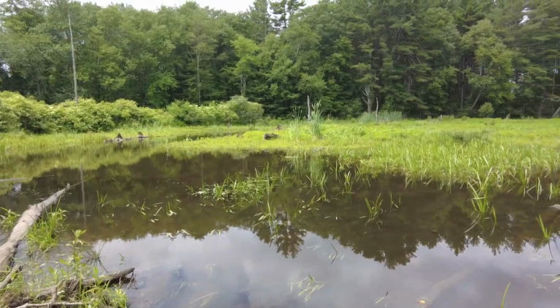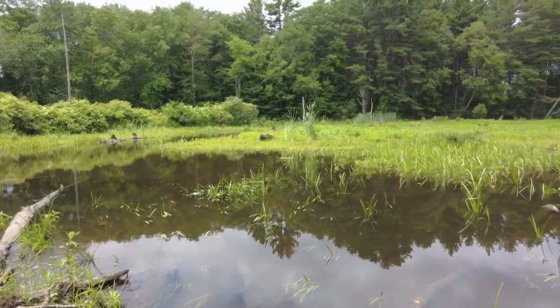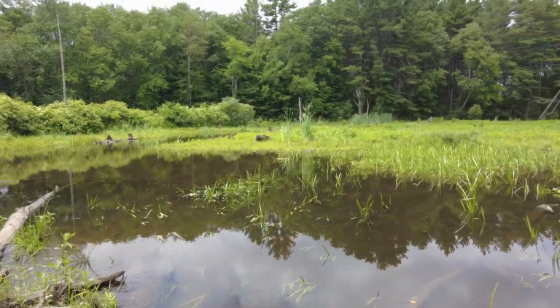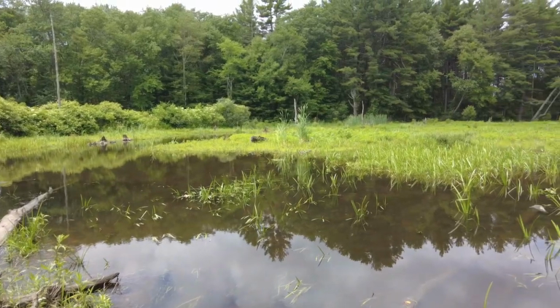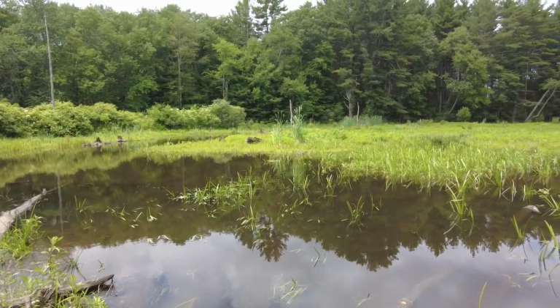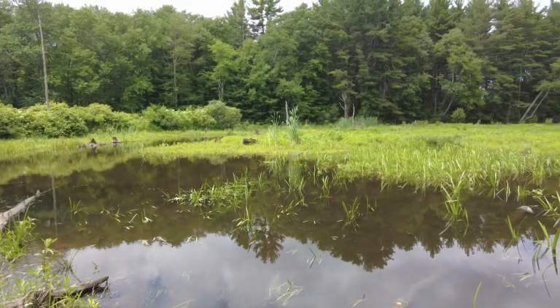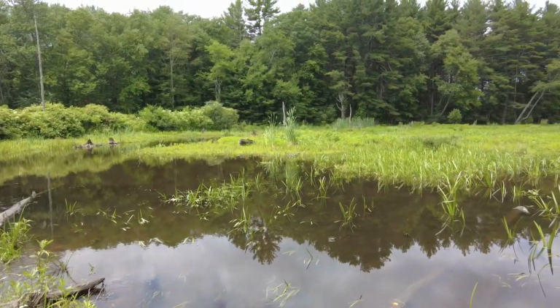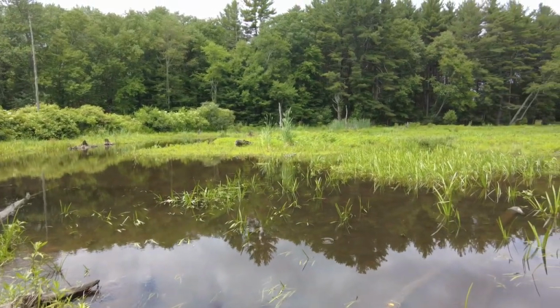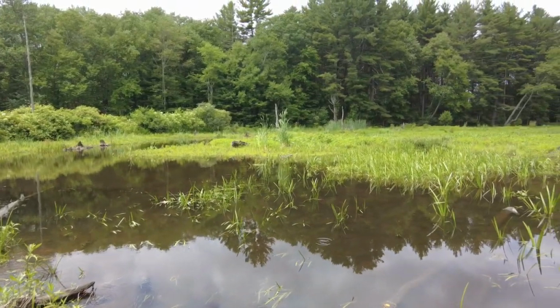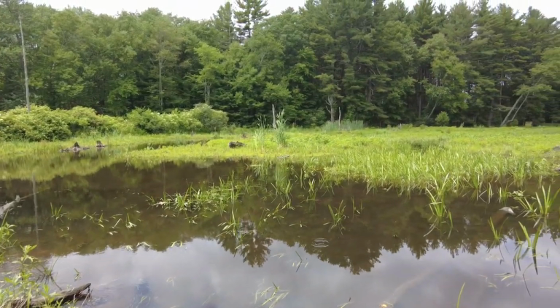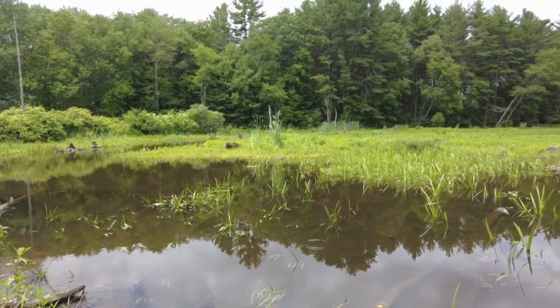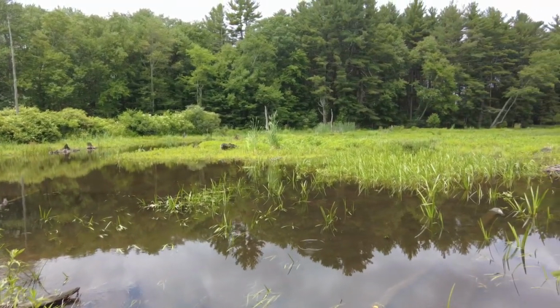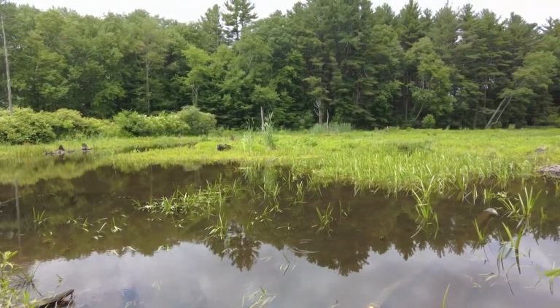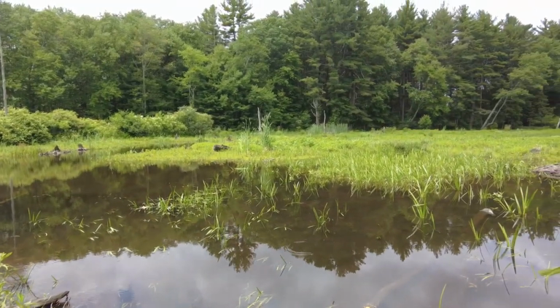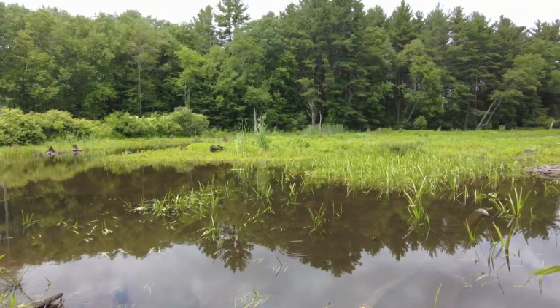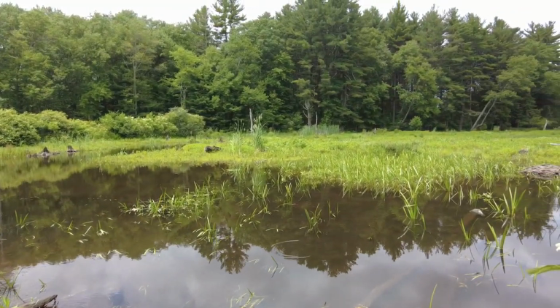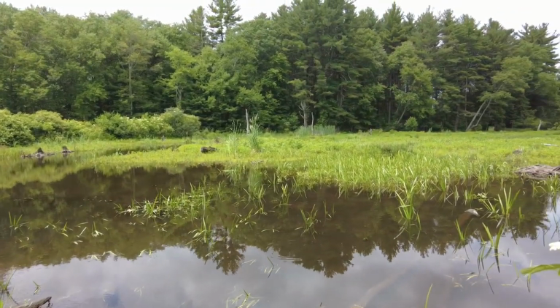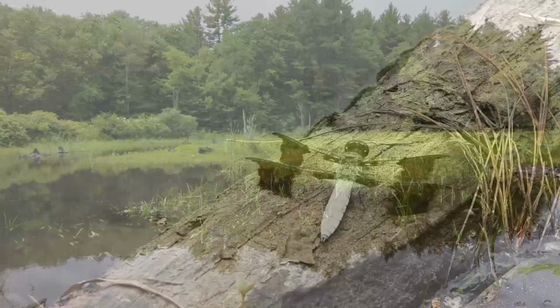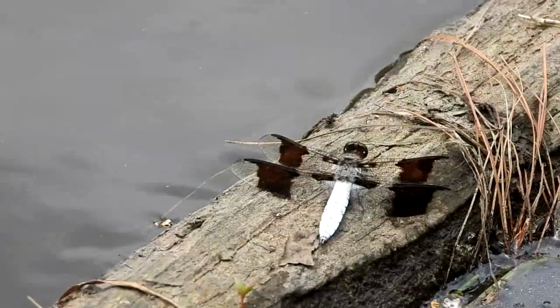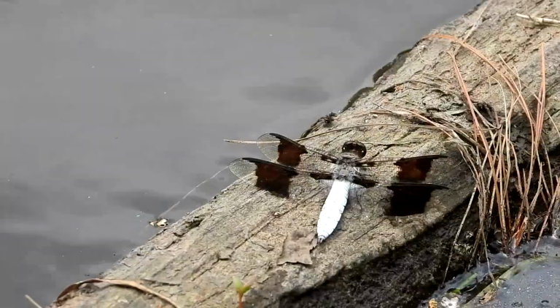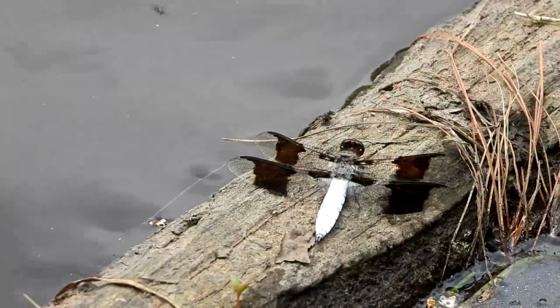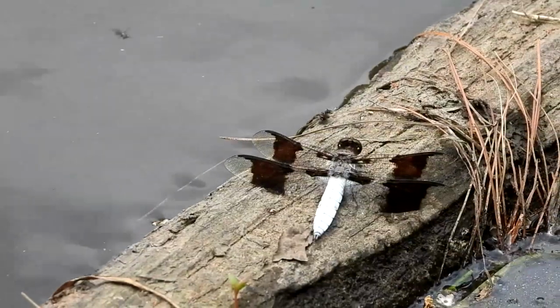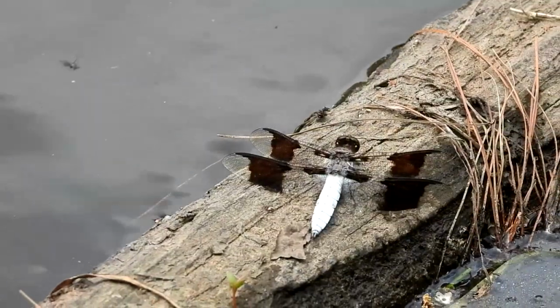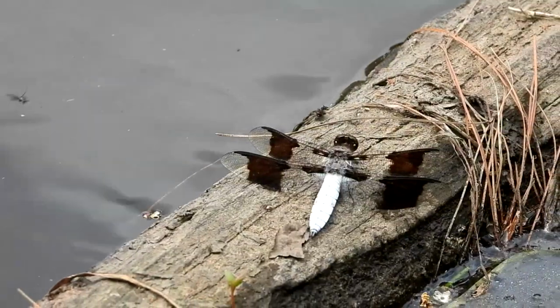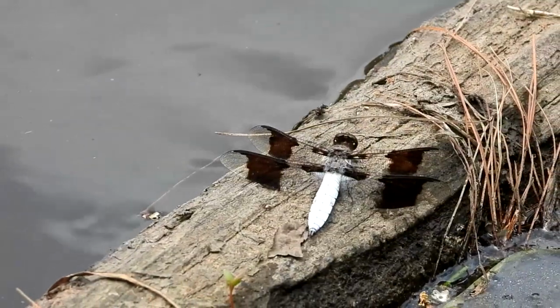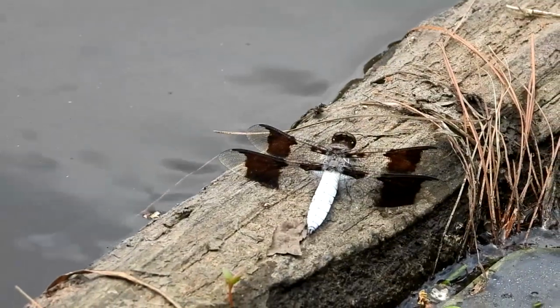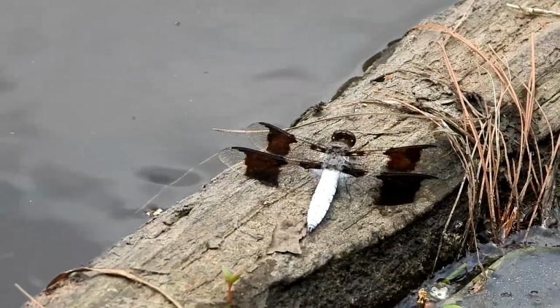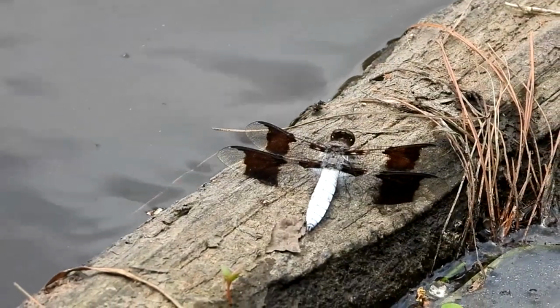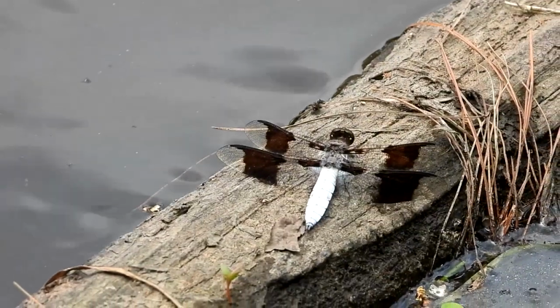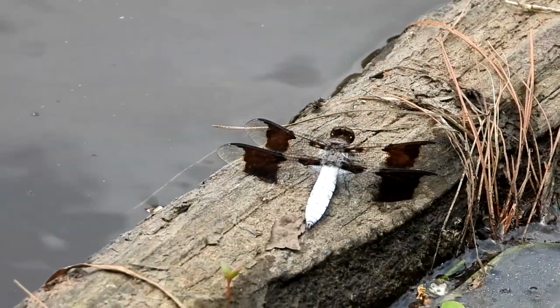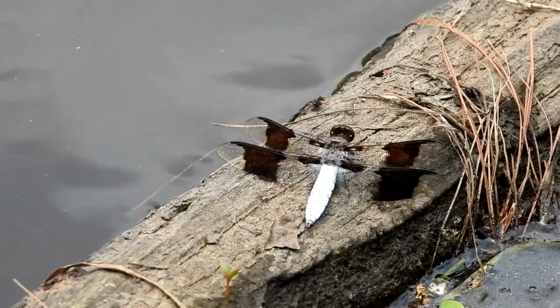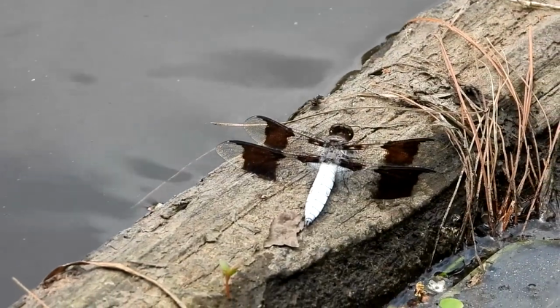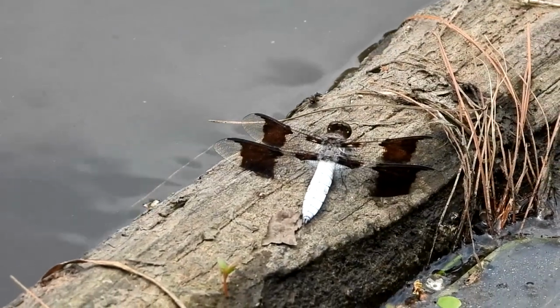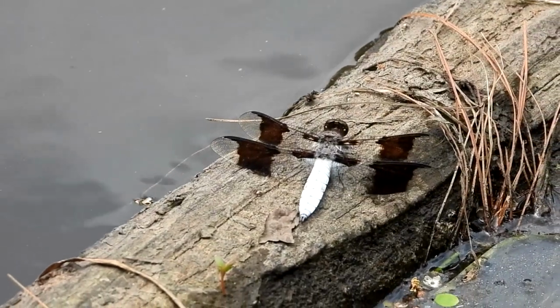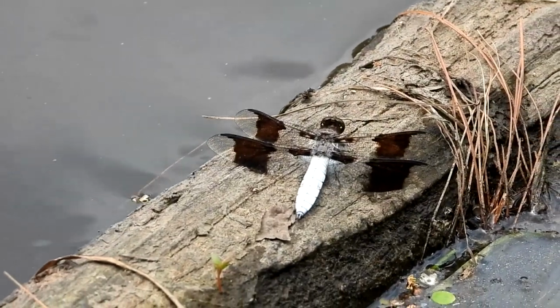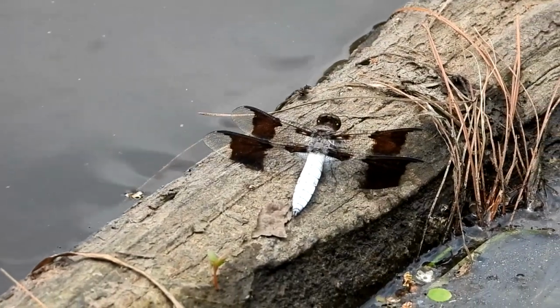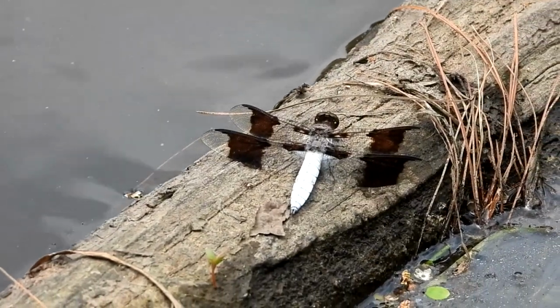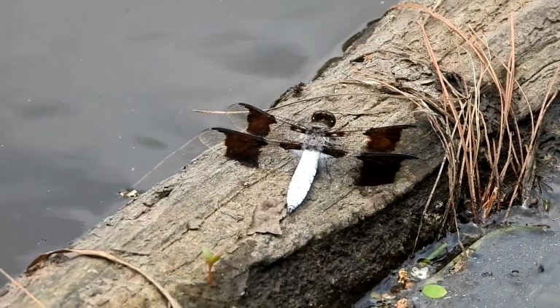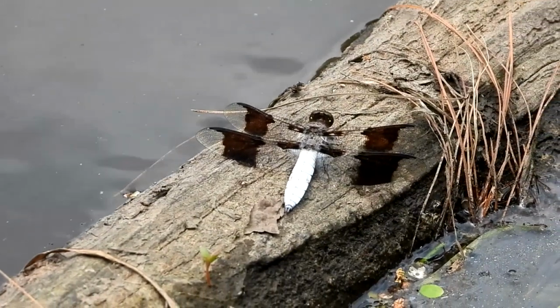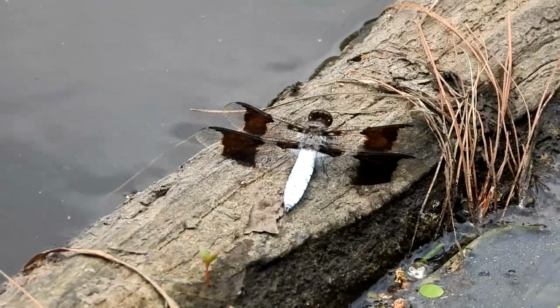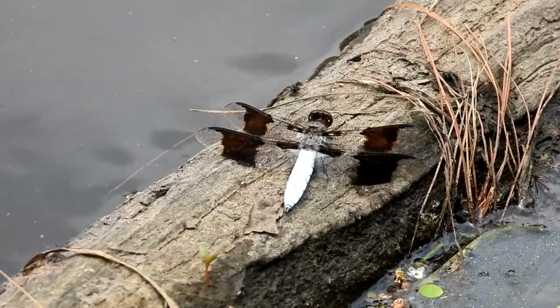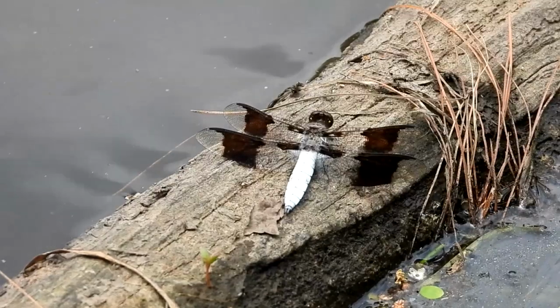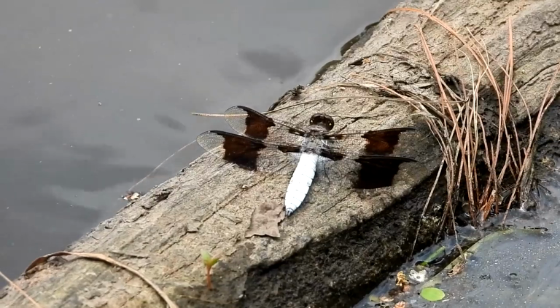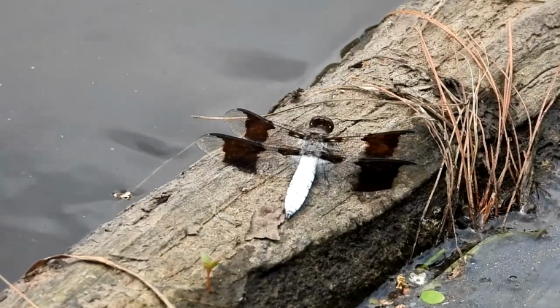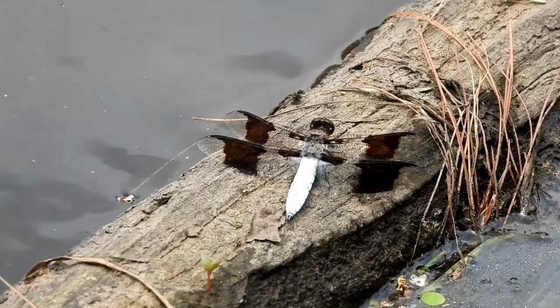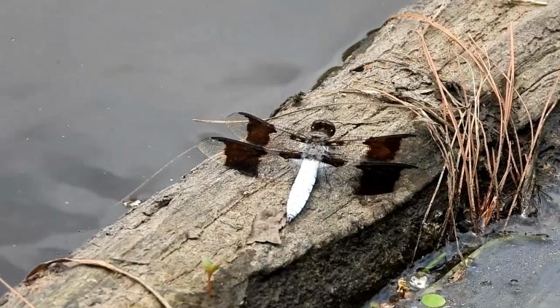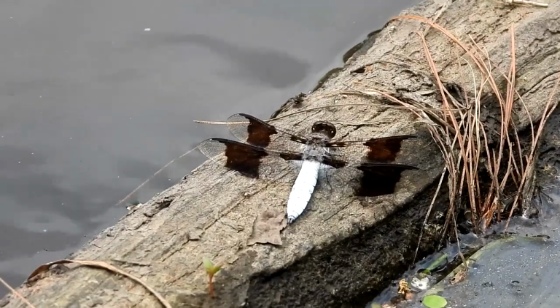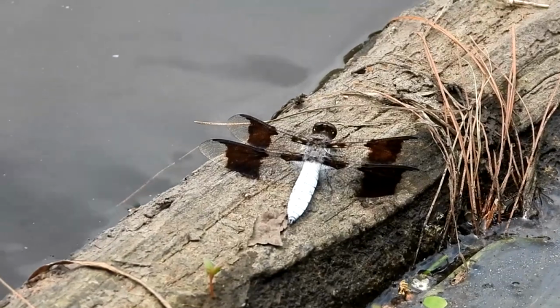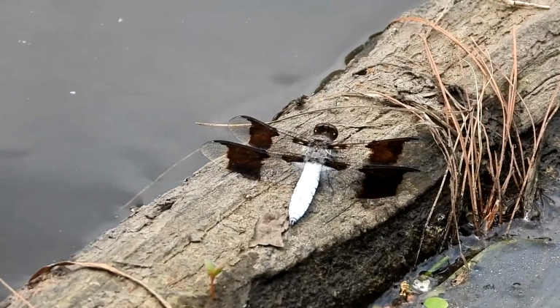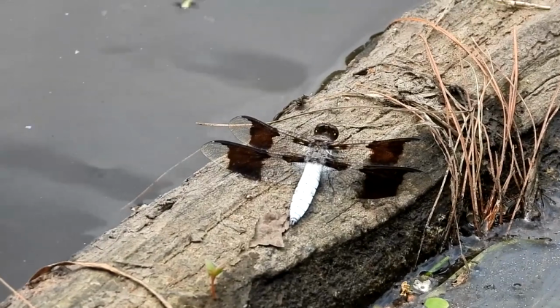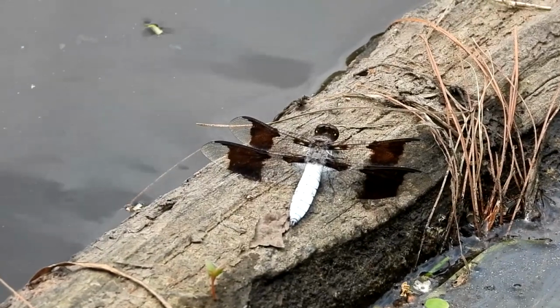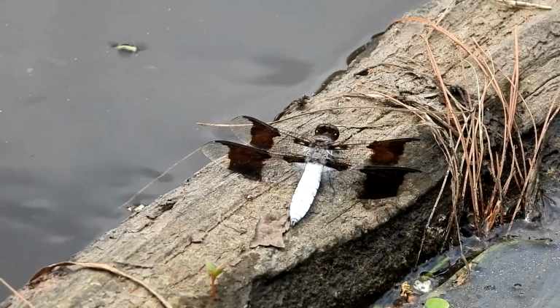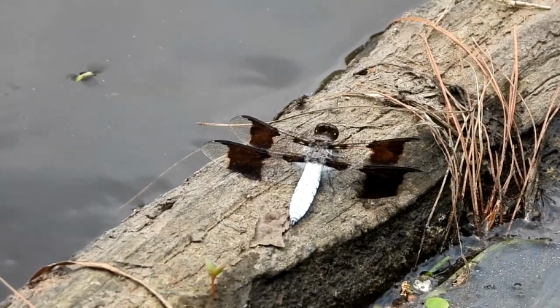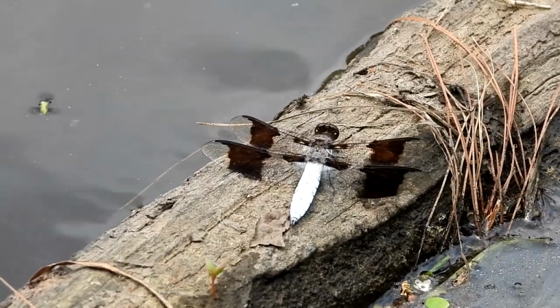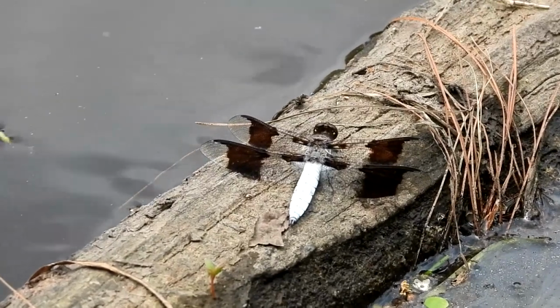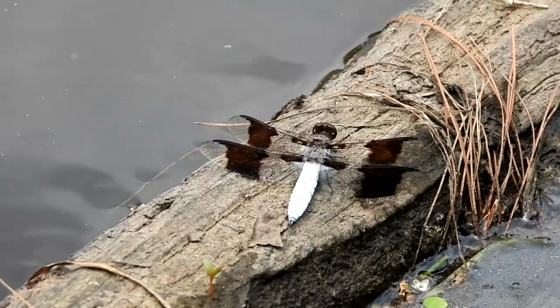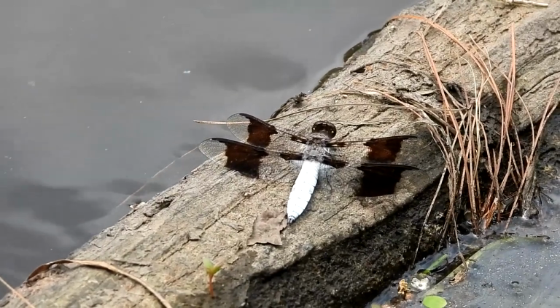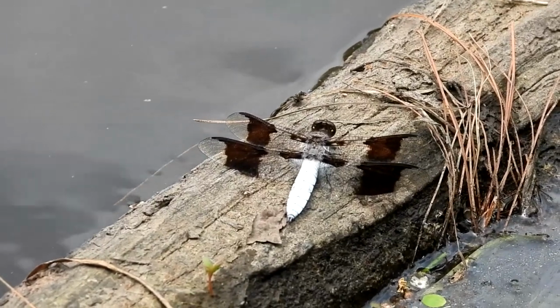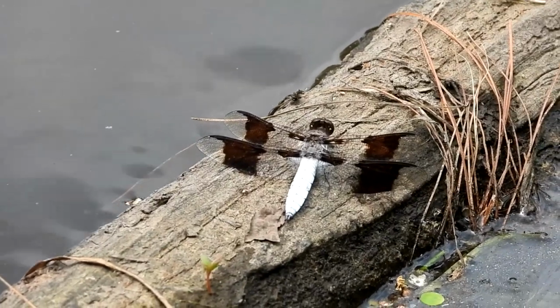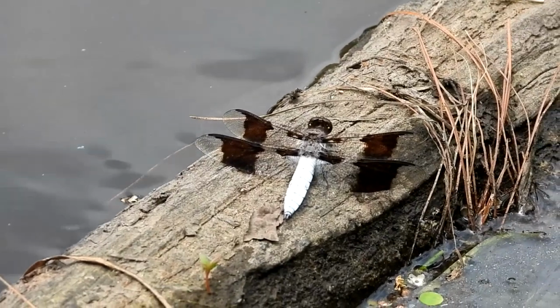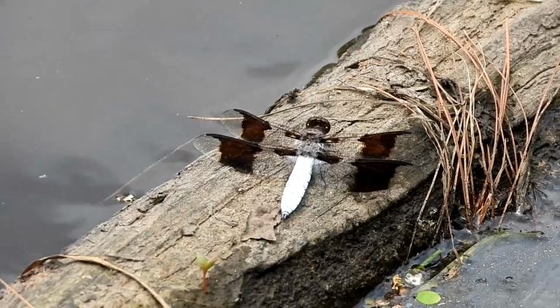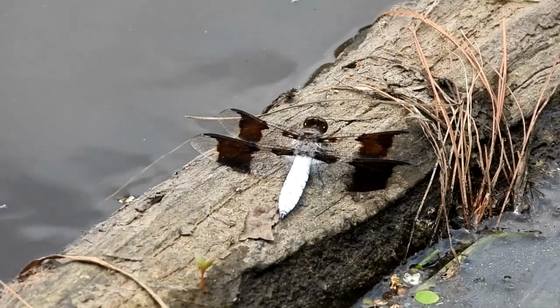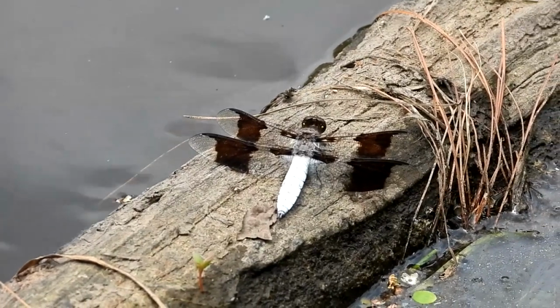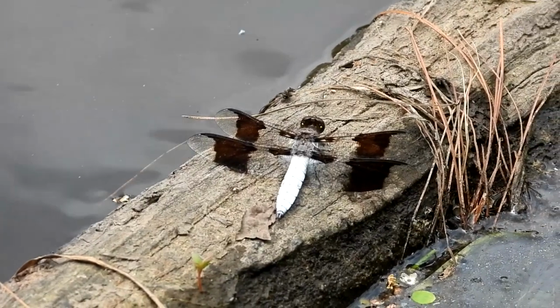I've been seeing a lot of dragonflies. That is a common whitetail dragonfly. I love them.